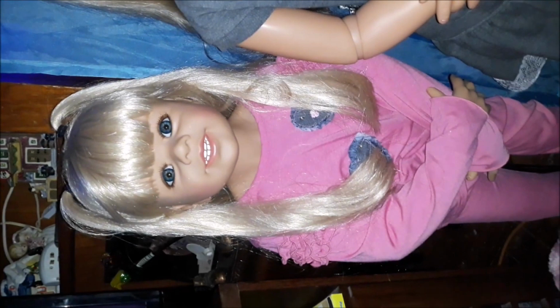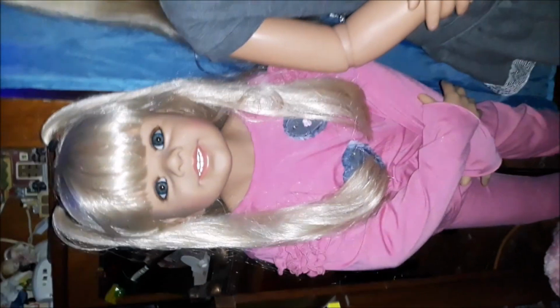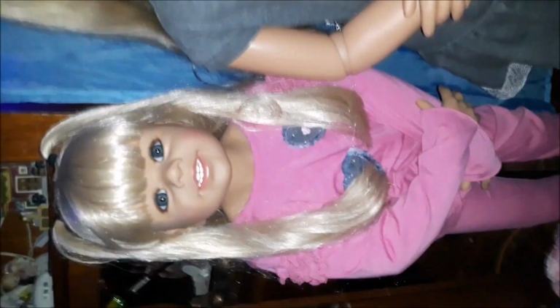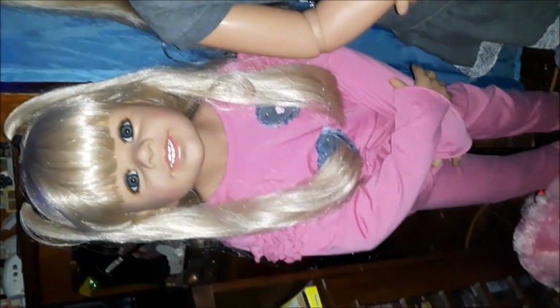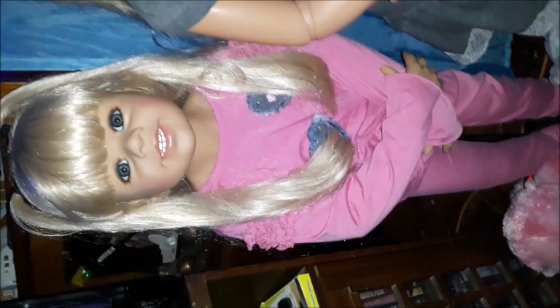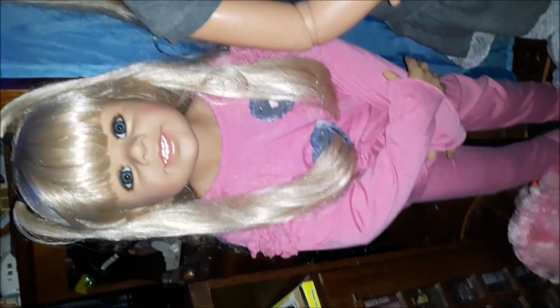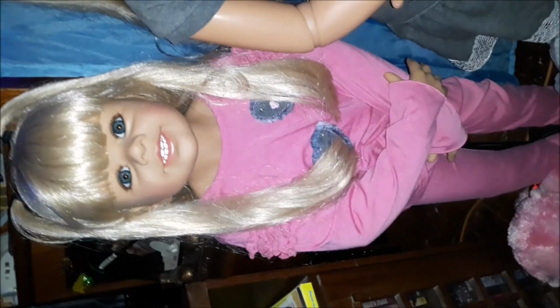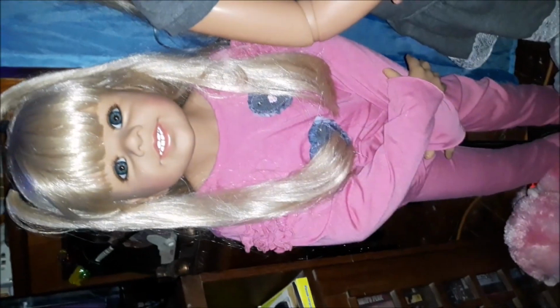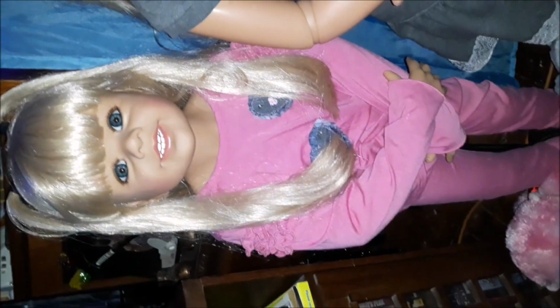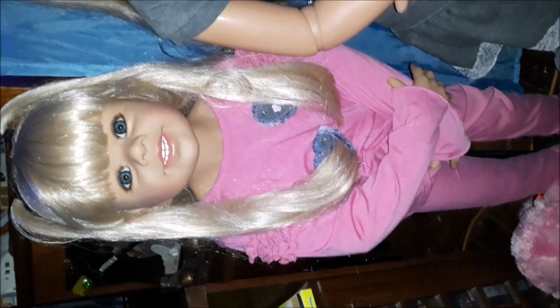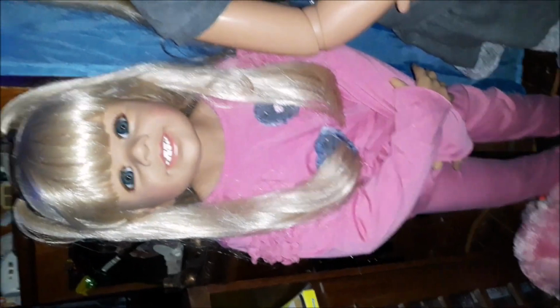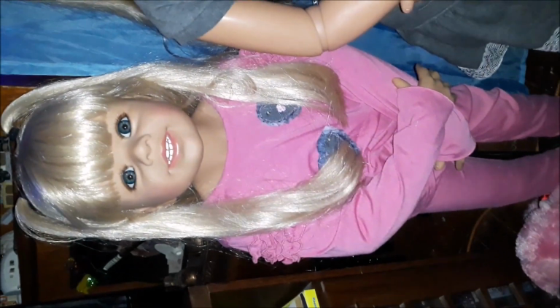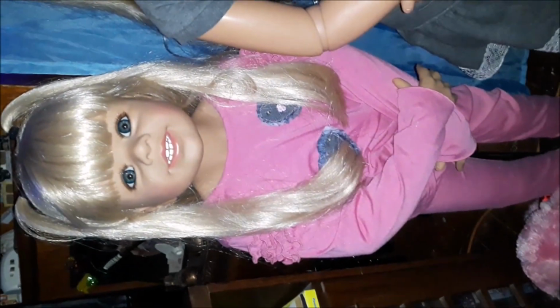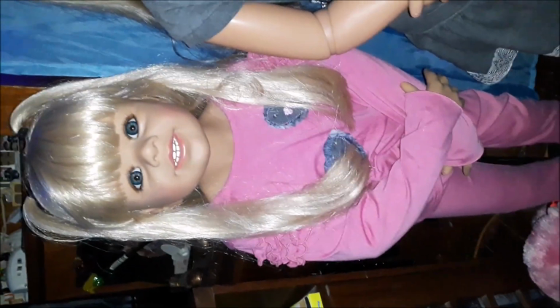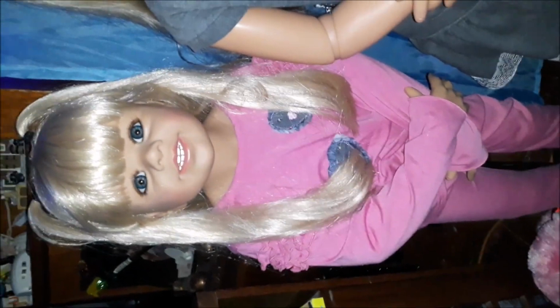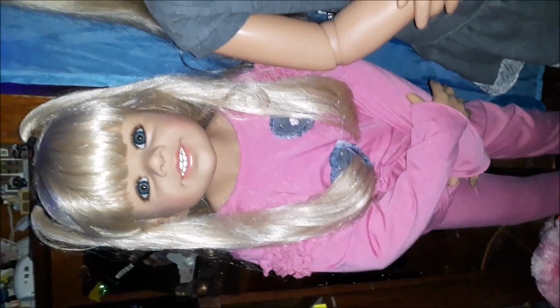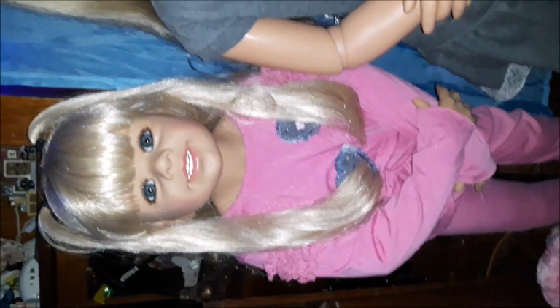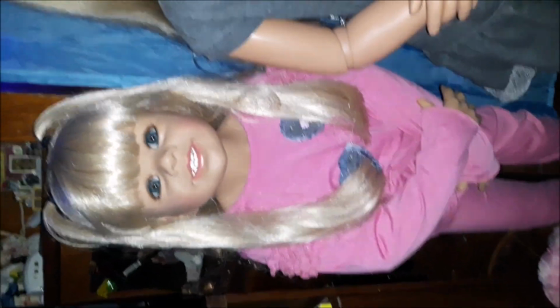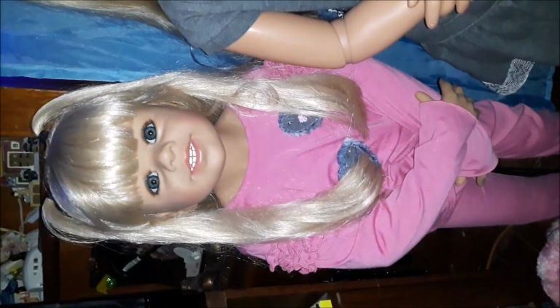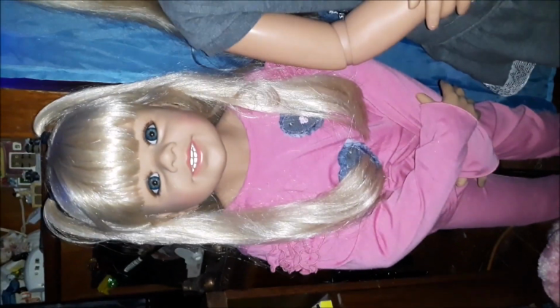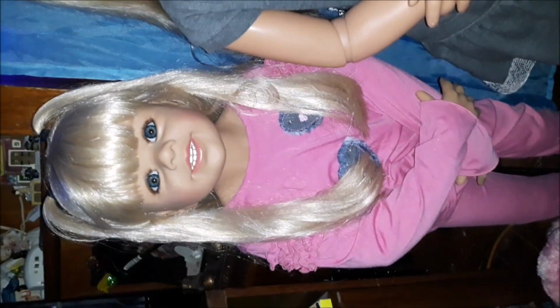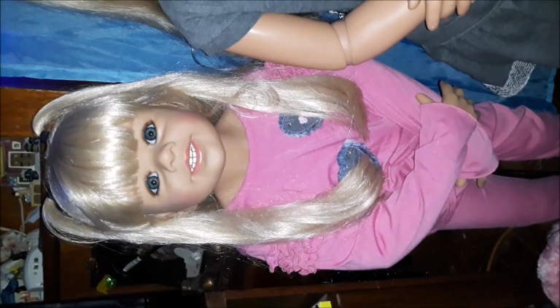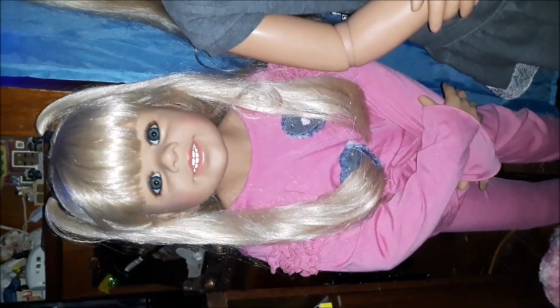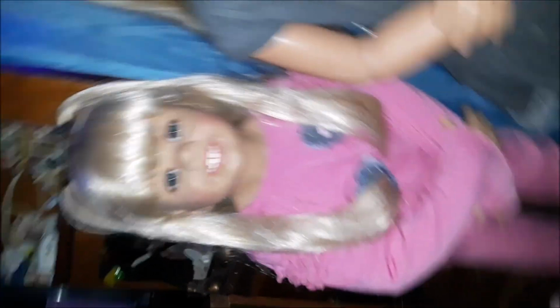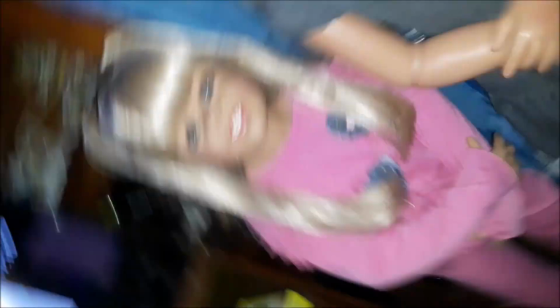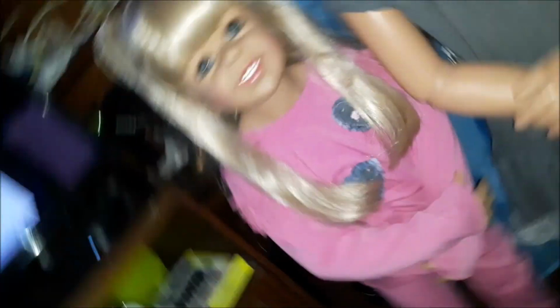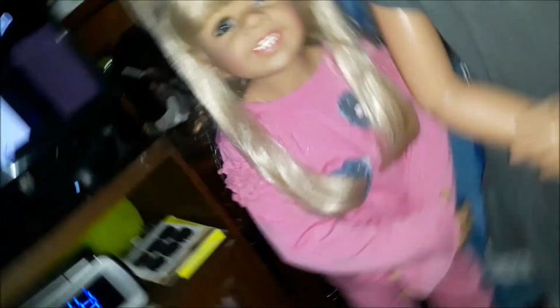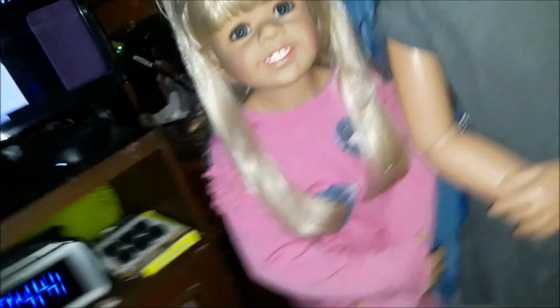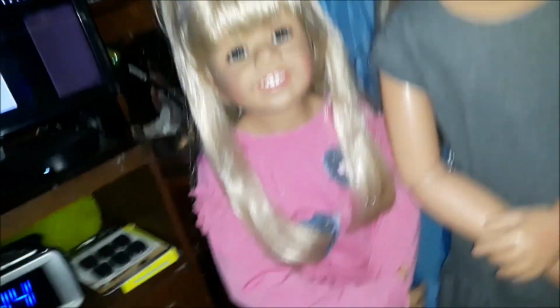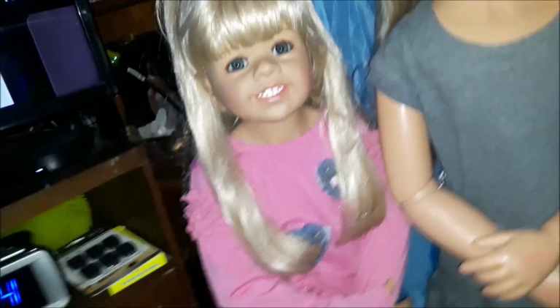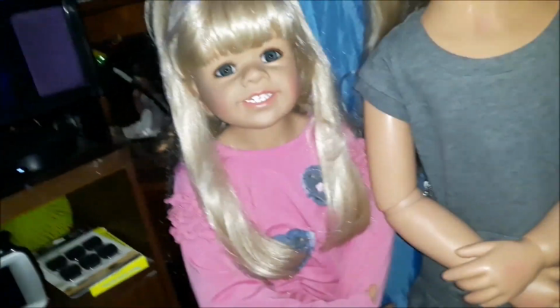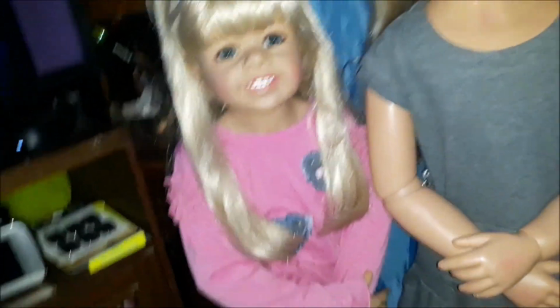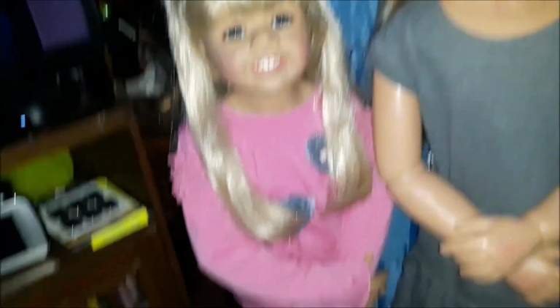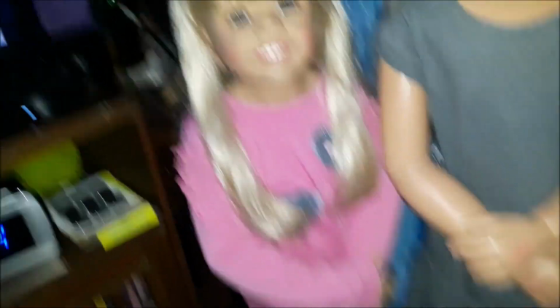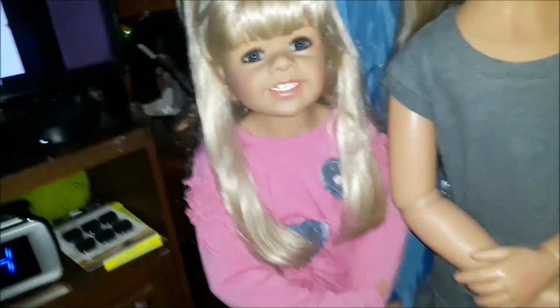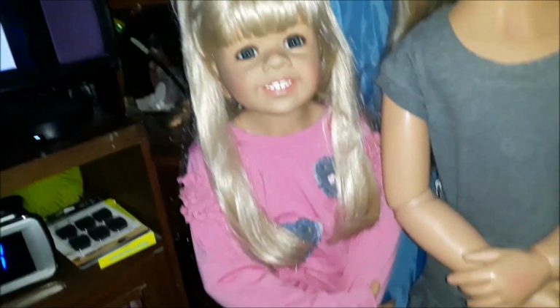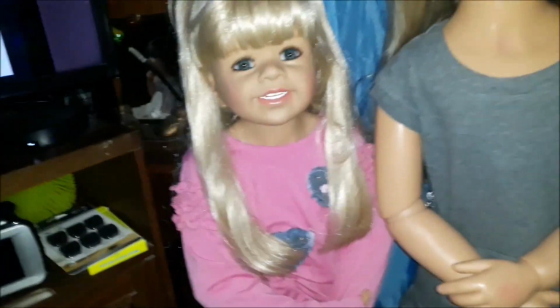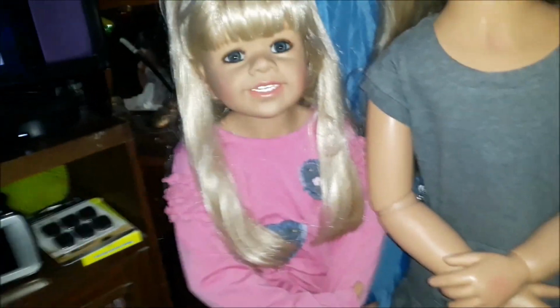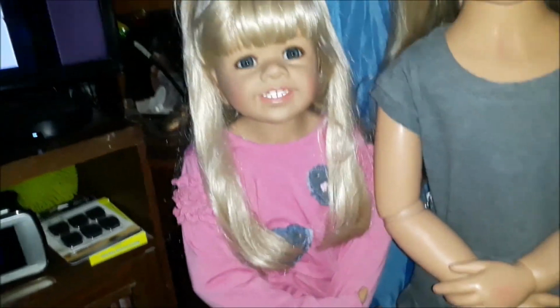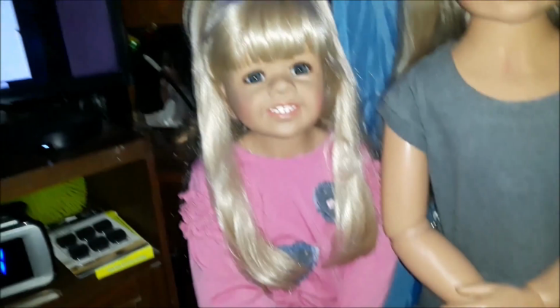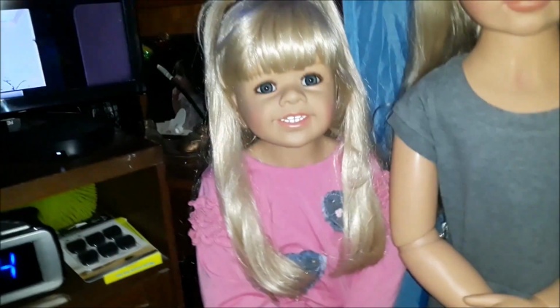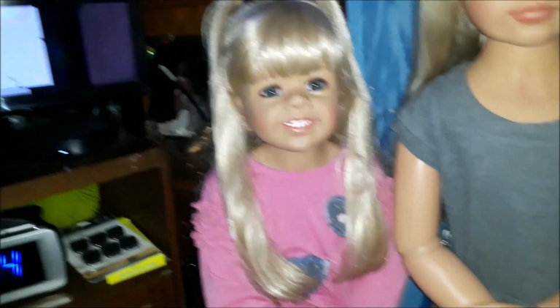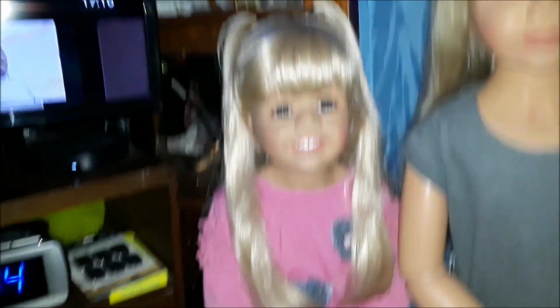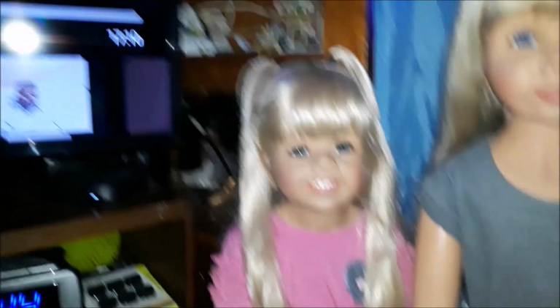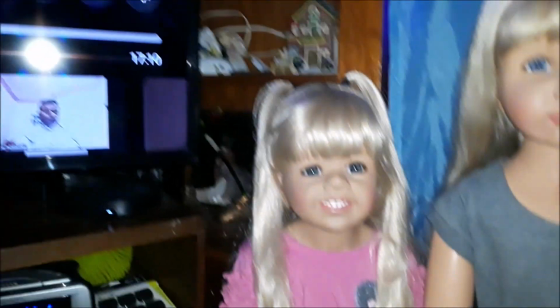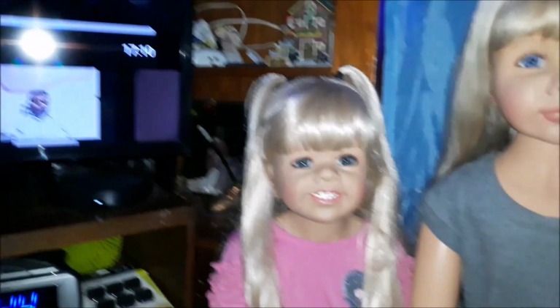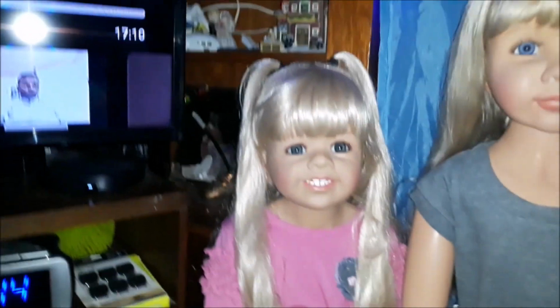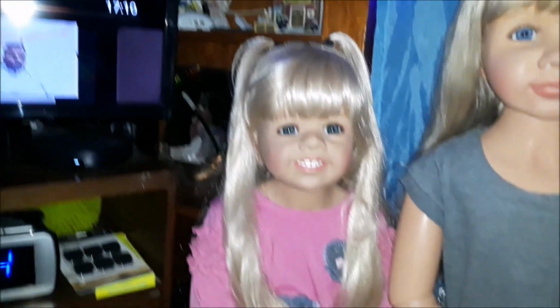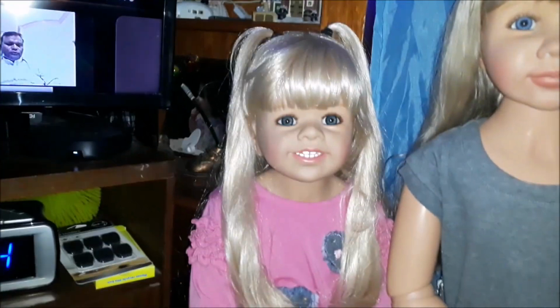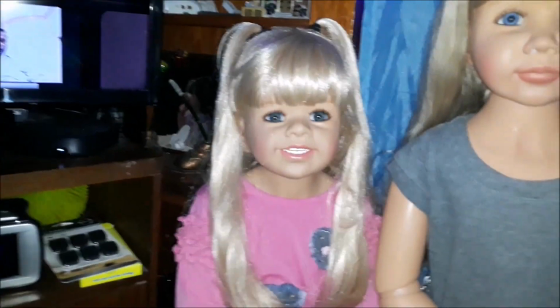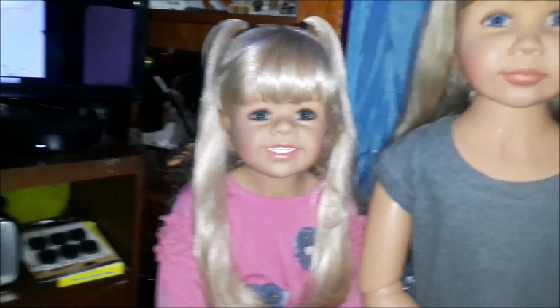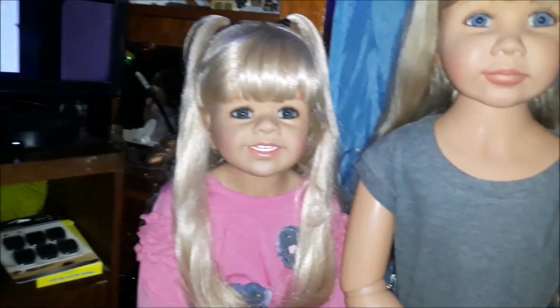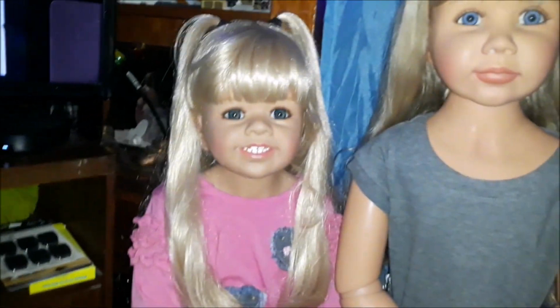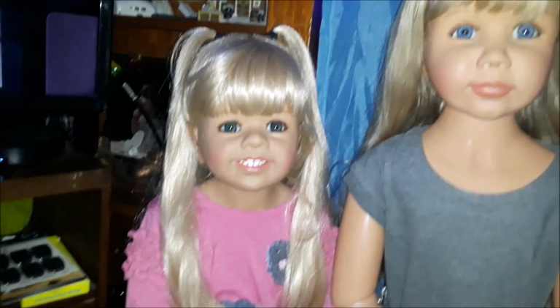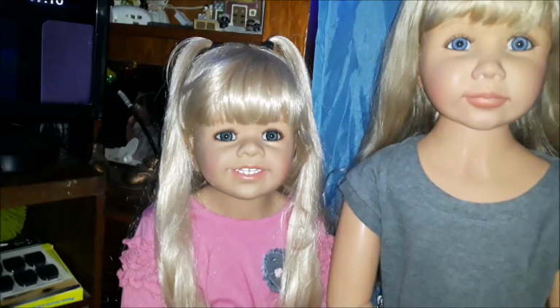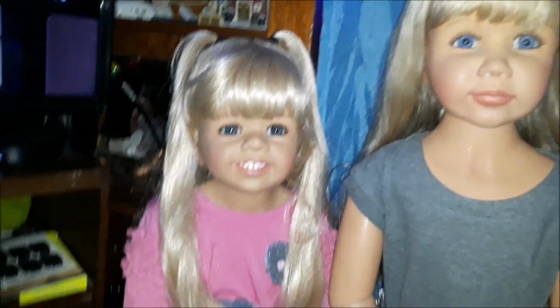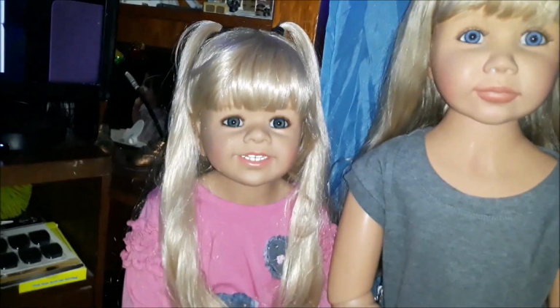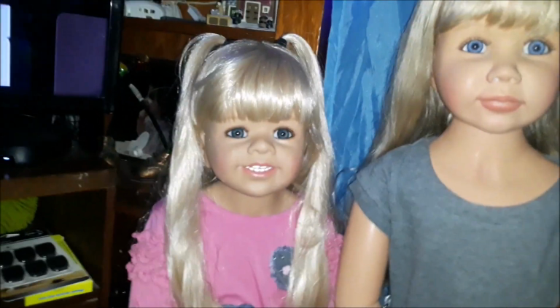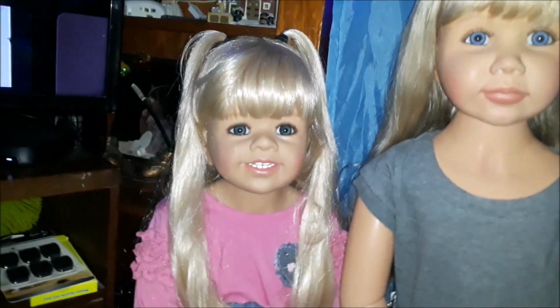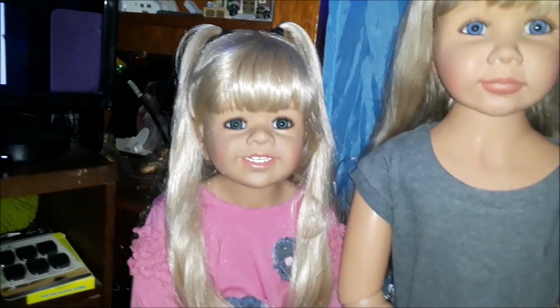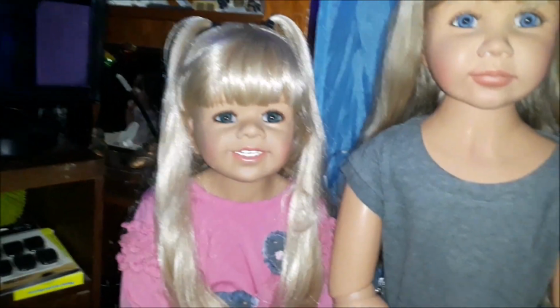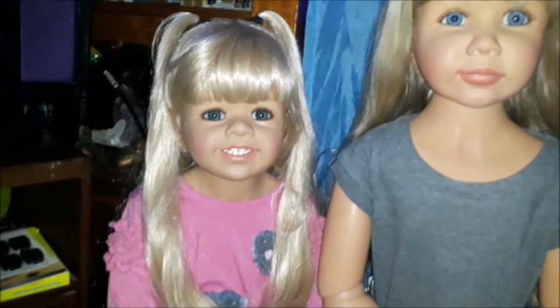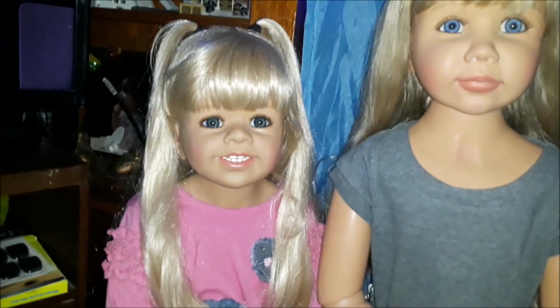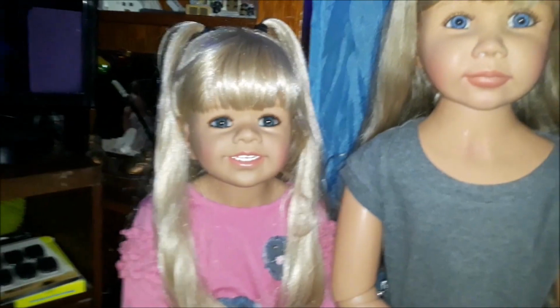Hello, everybody. This is Fran here. Let me turn this for you. Dreams of Babies.